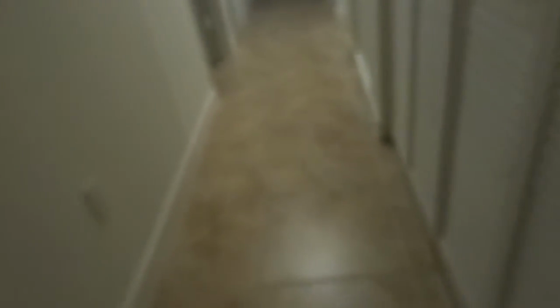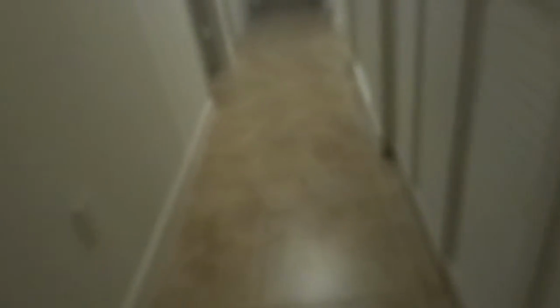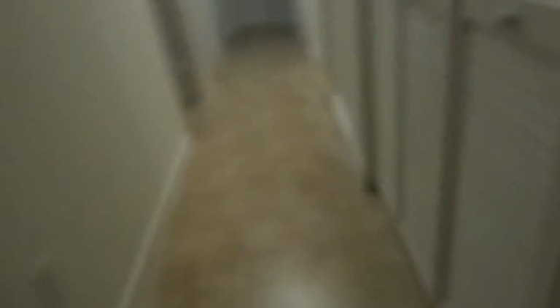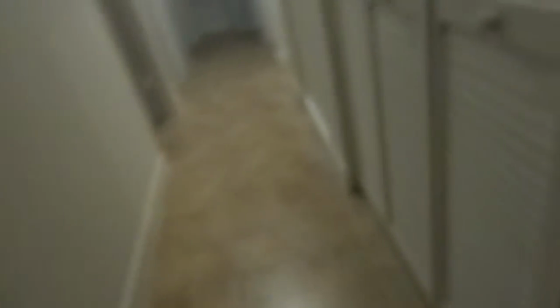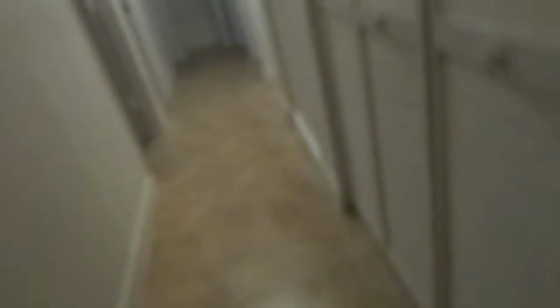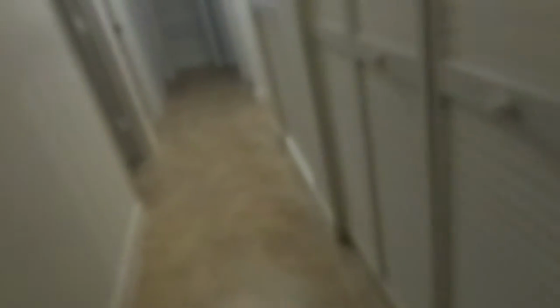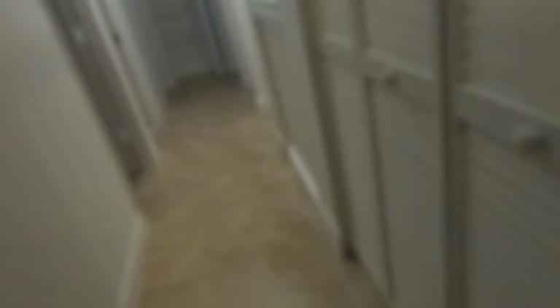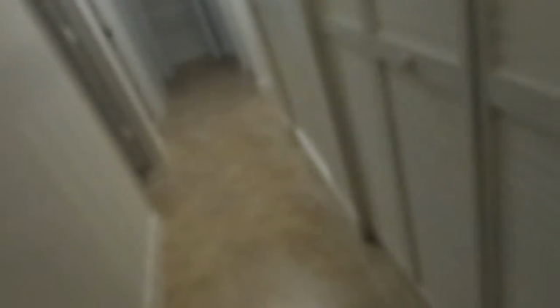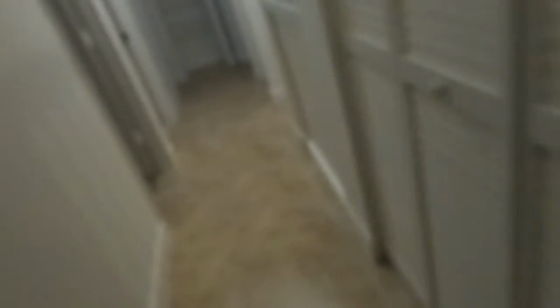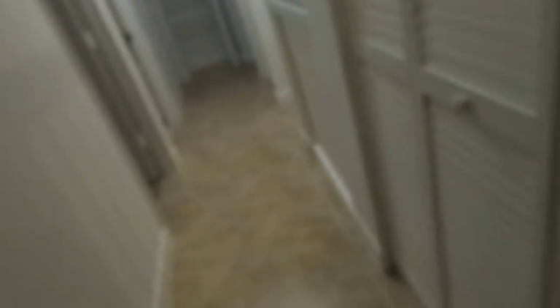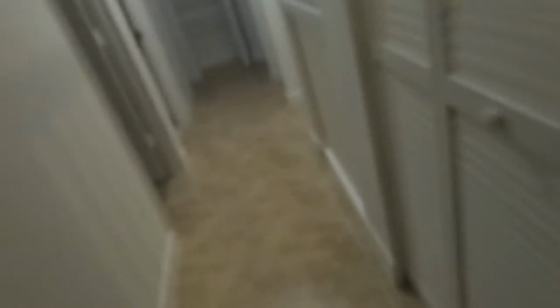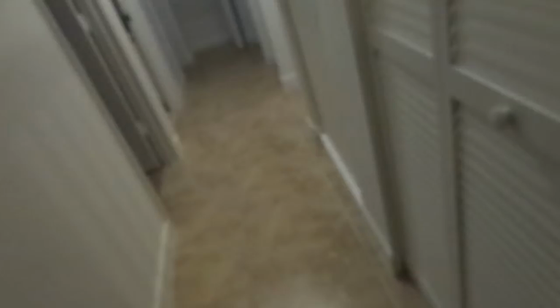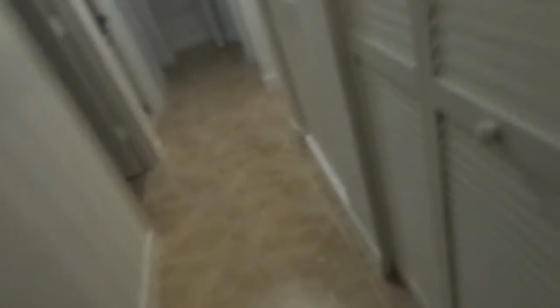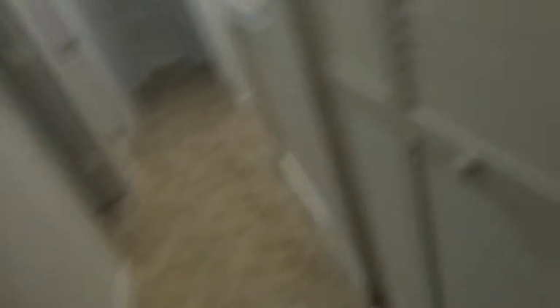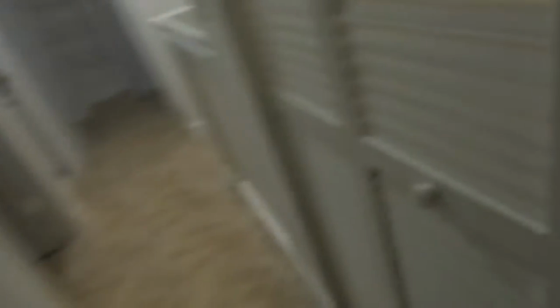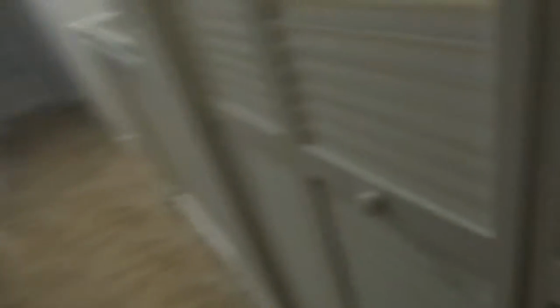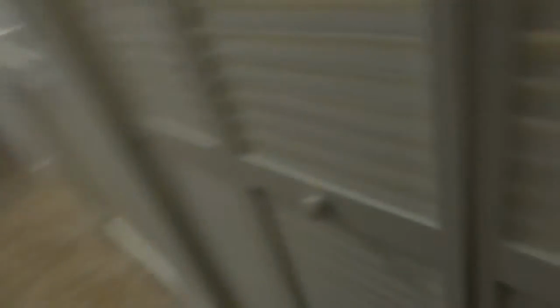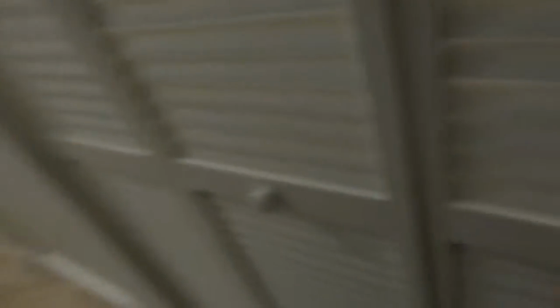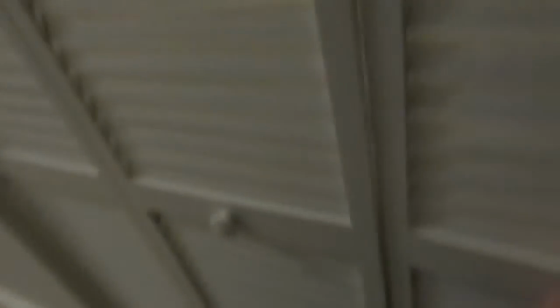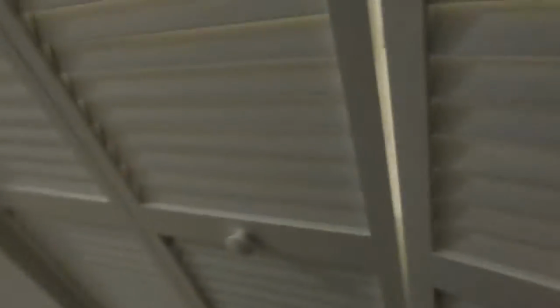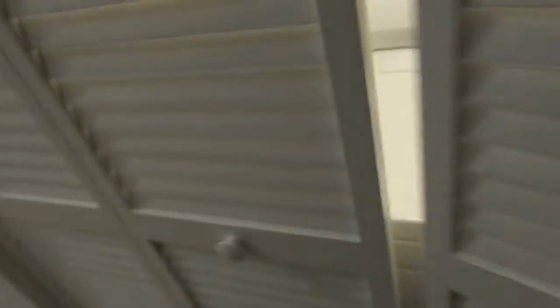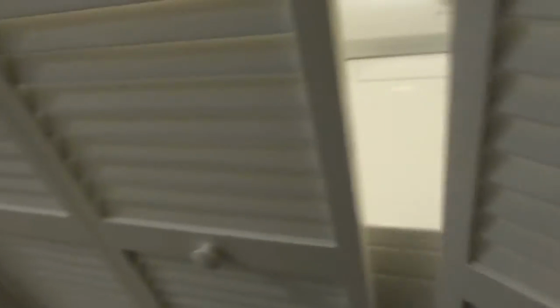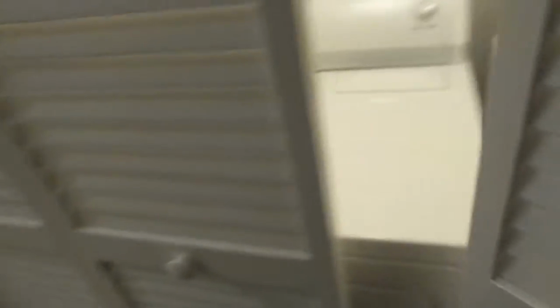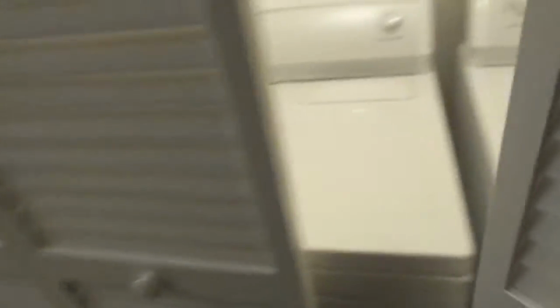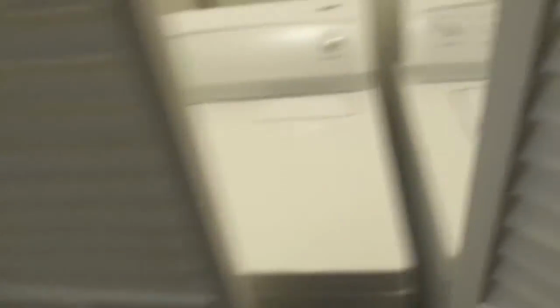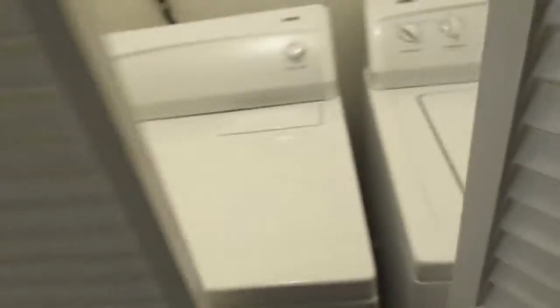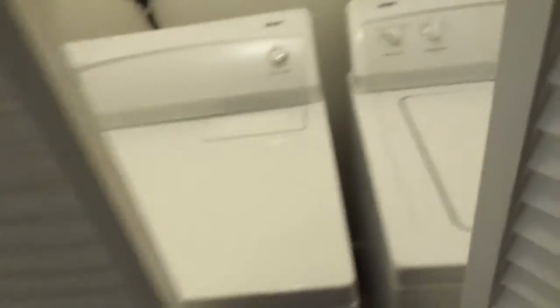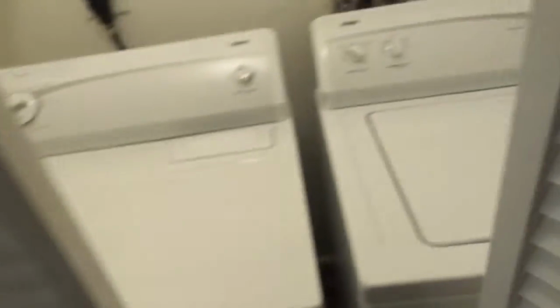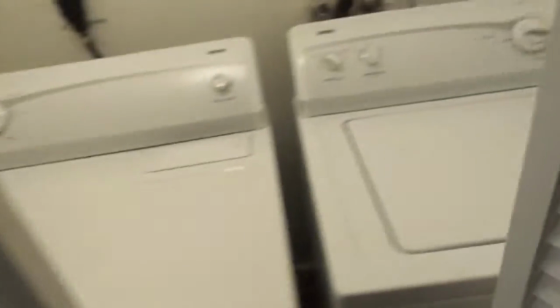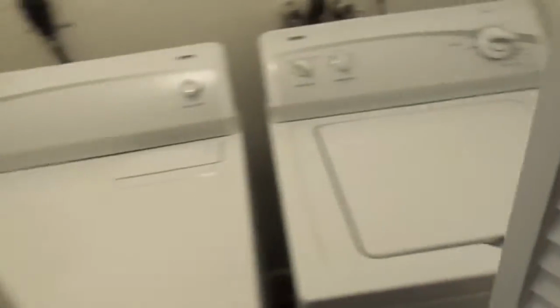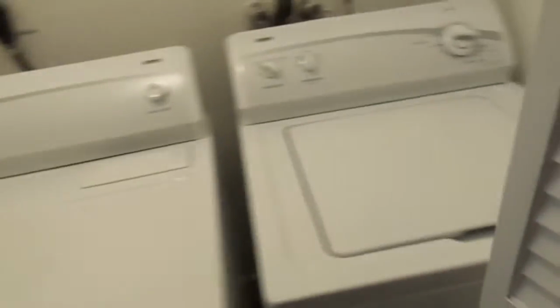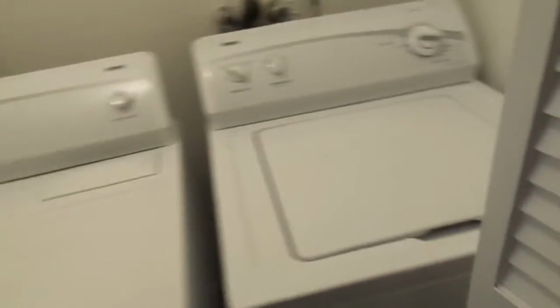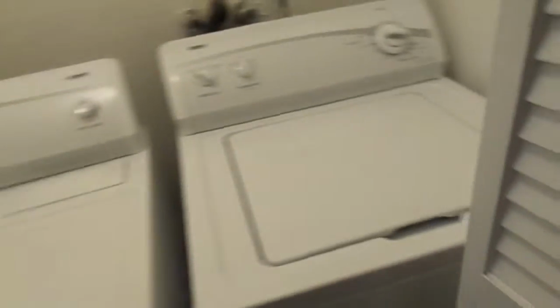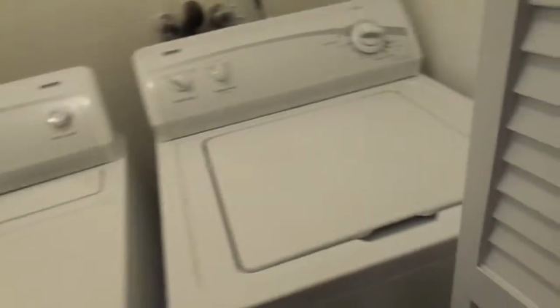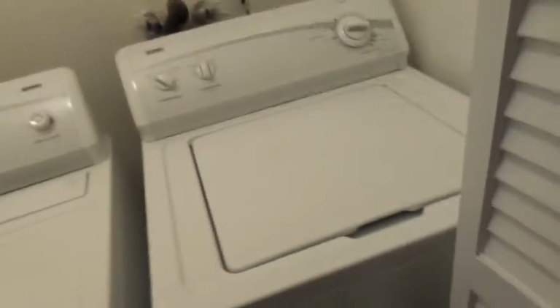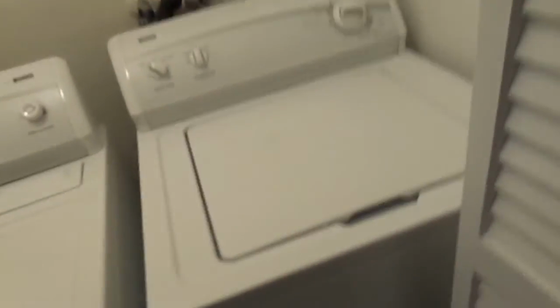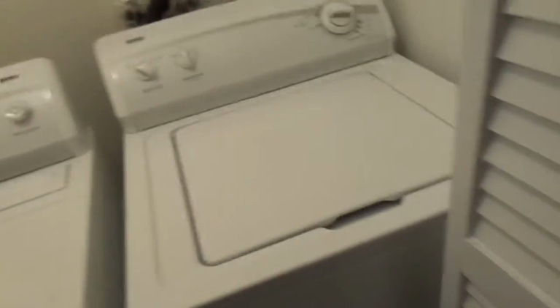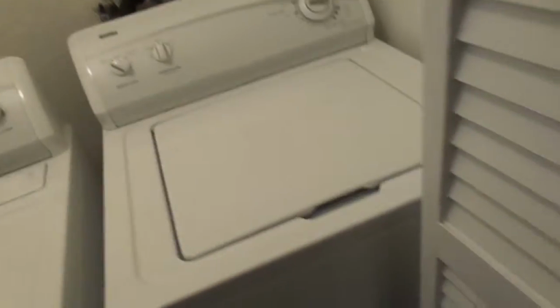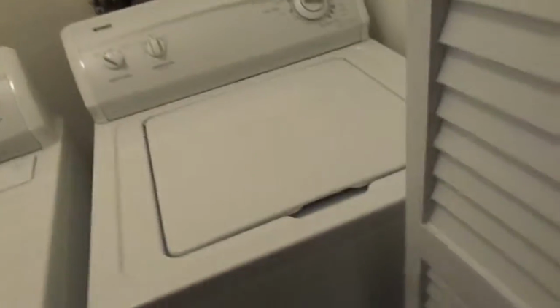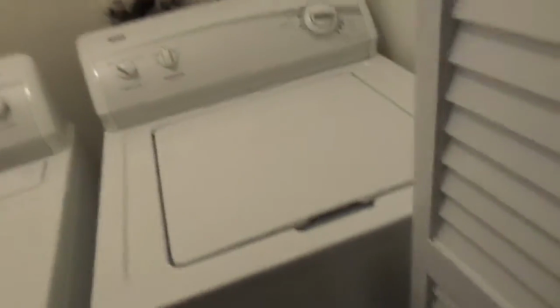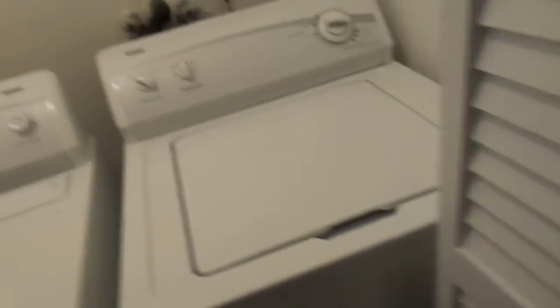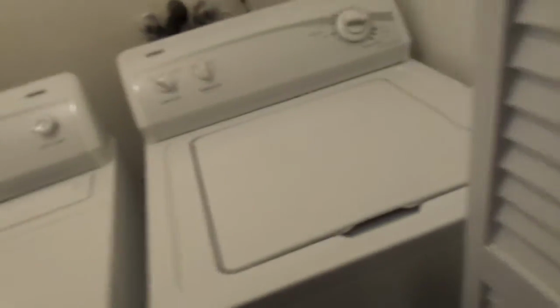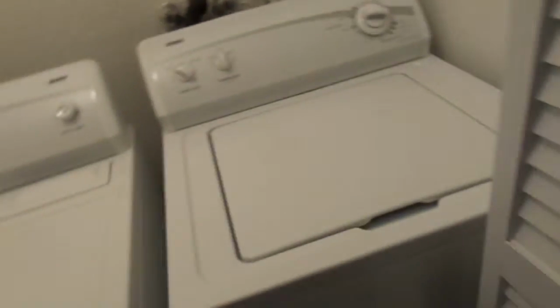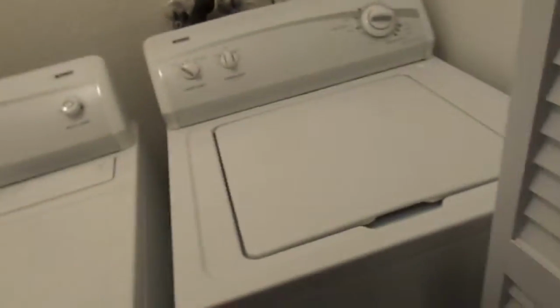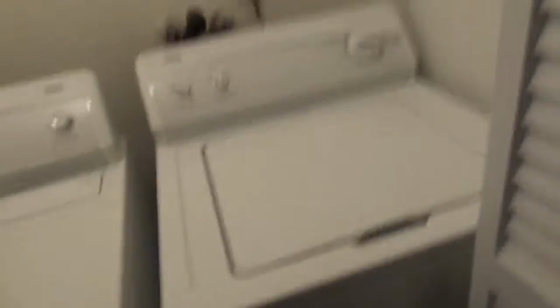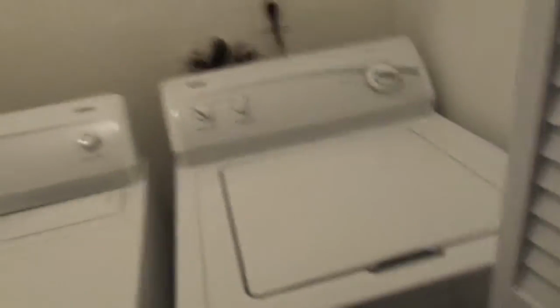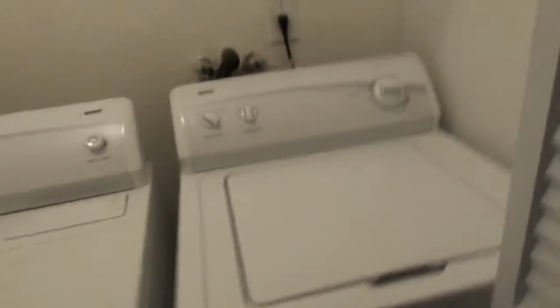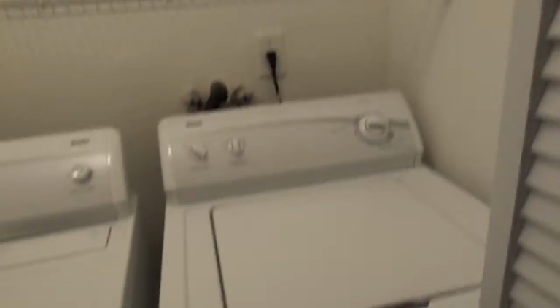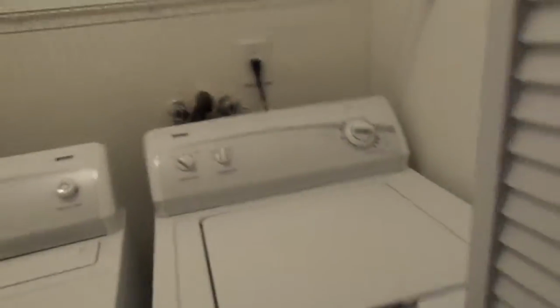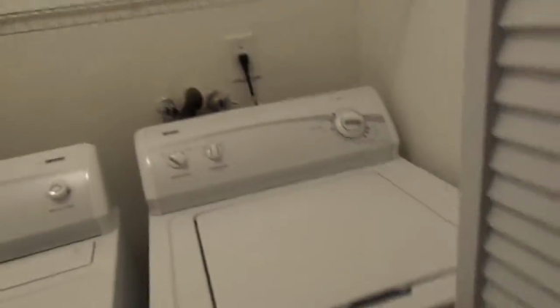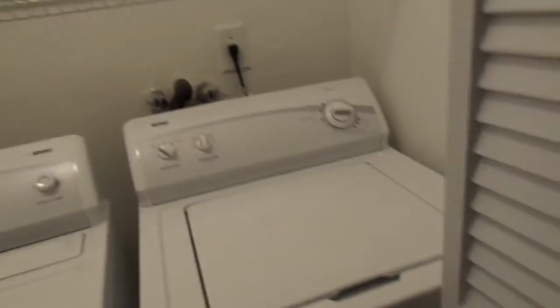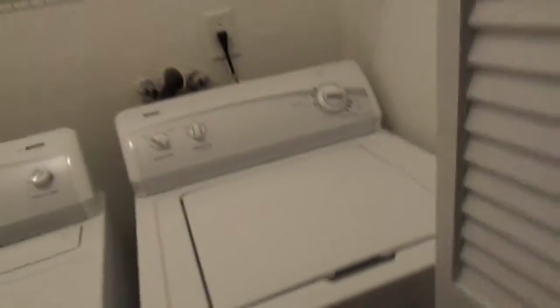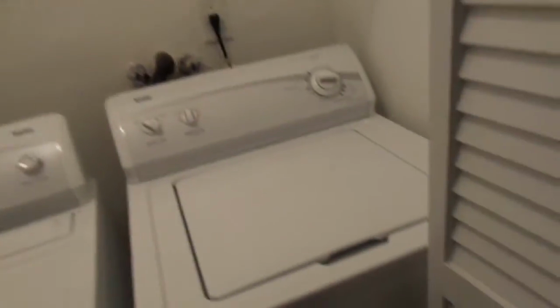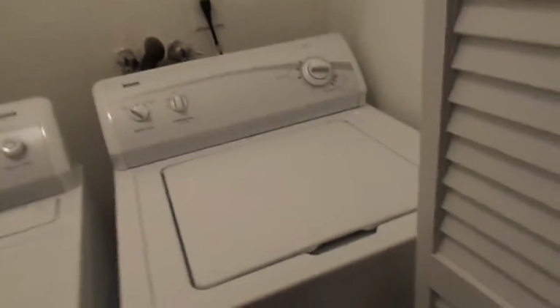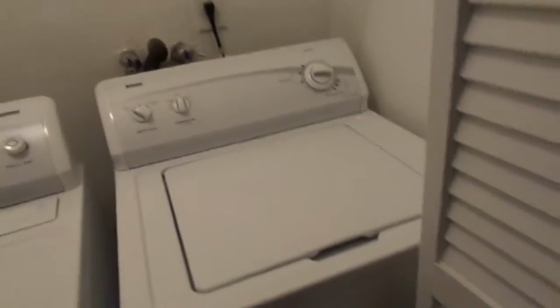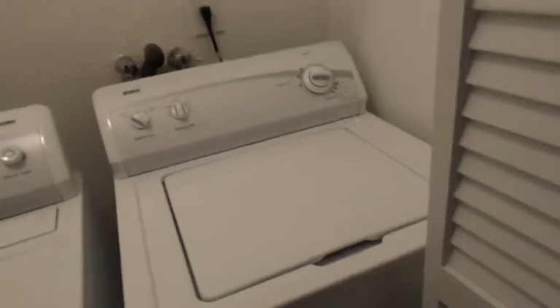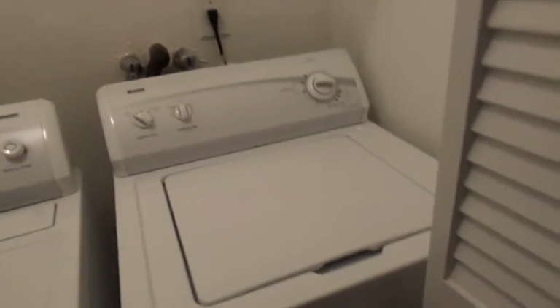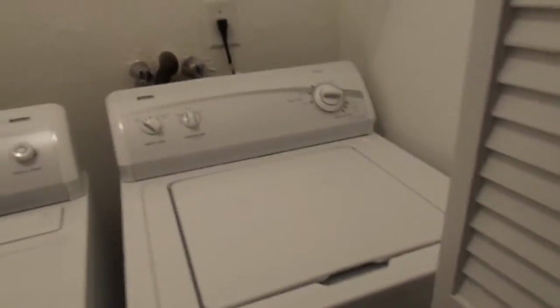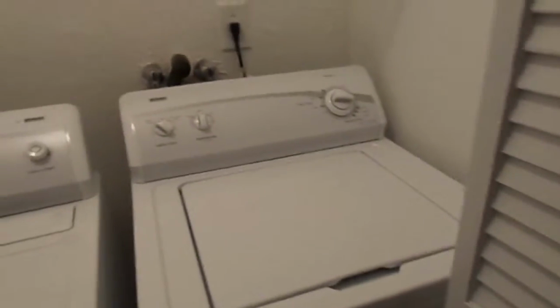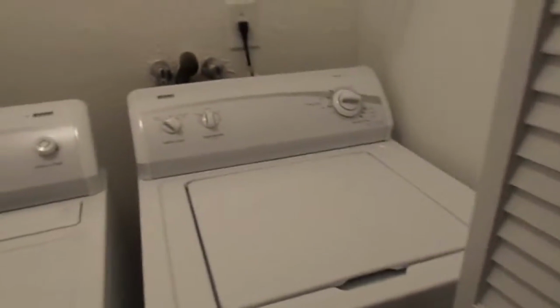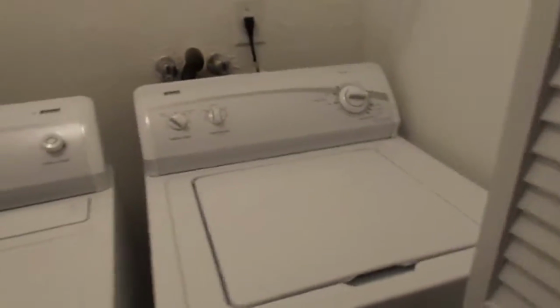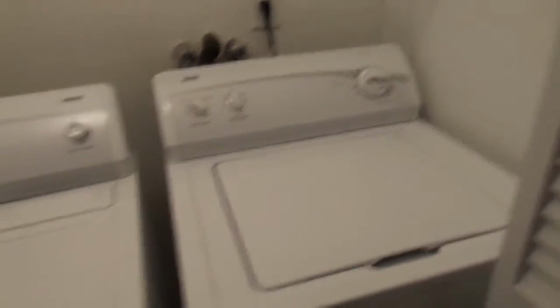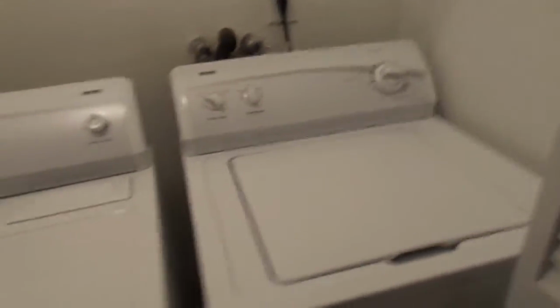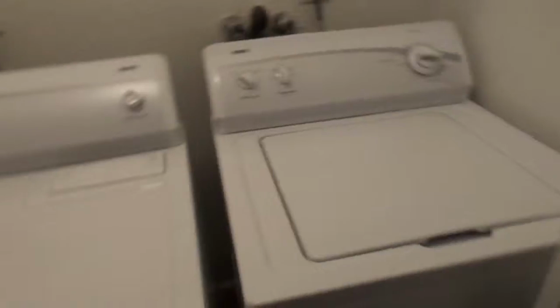The laundry. The washer and dryer do look new.